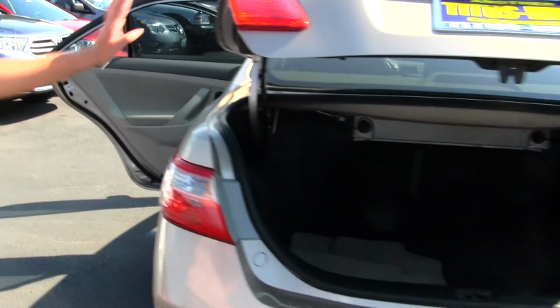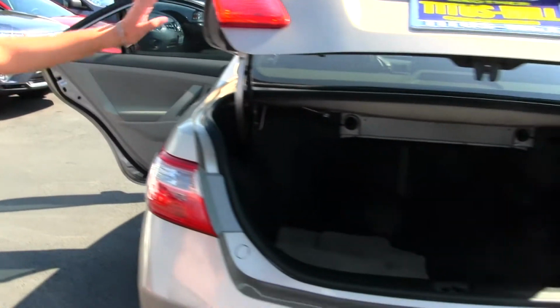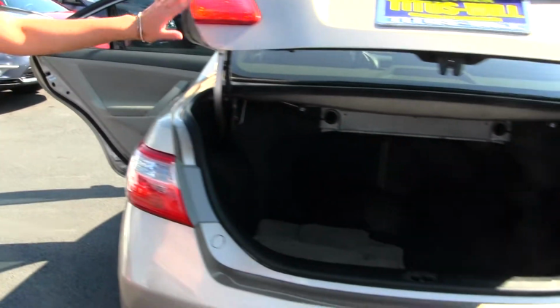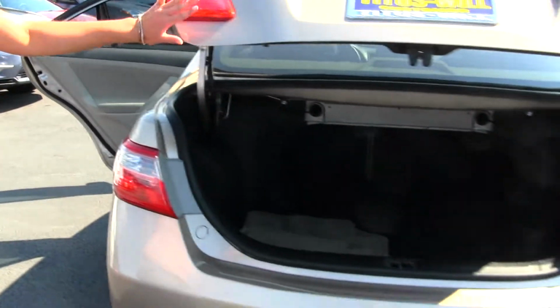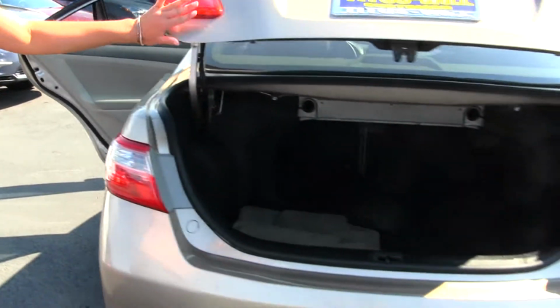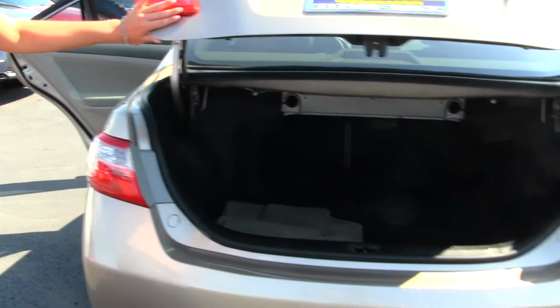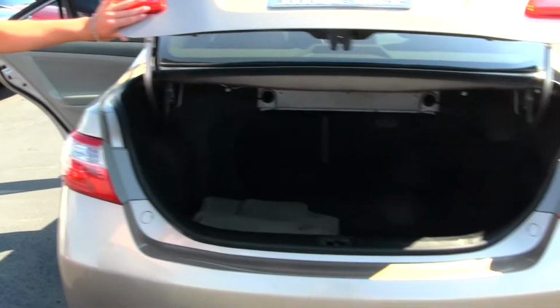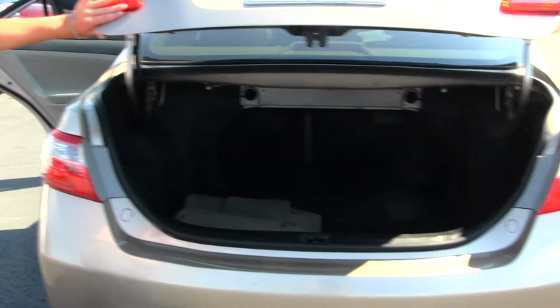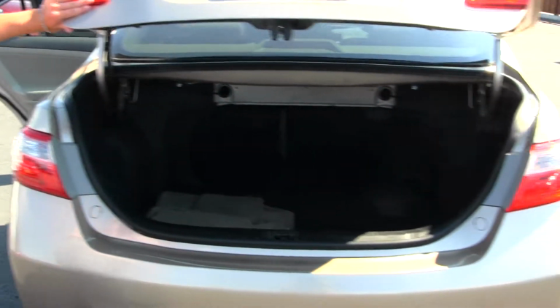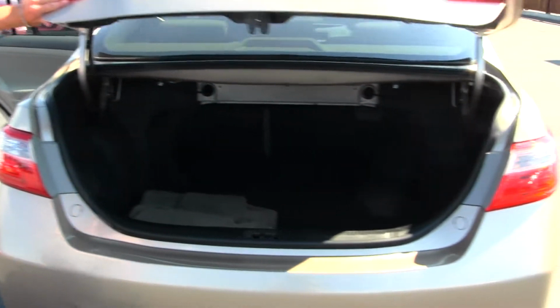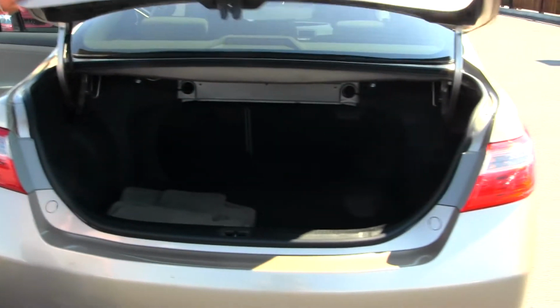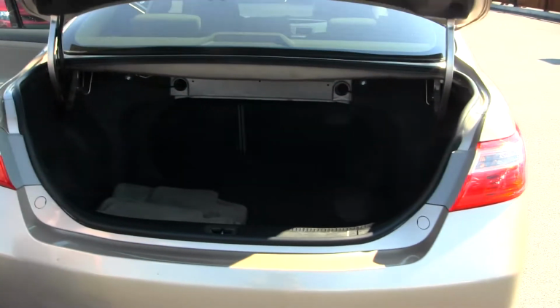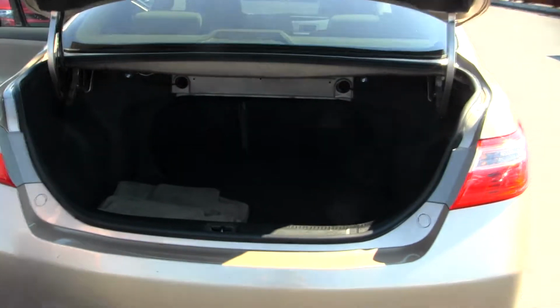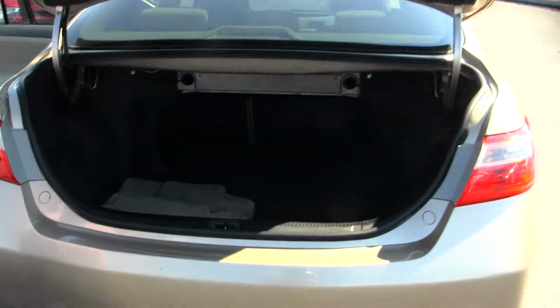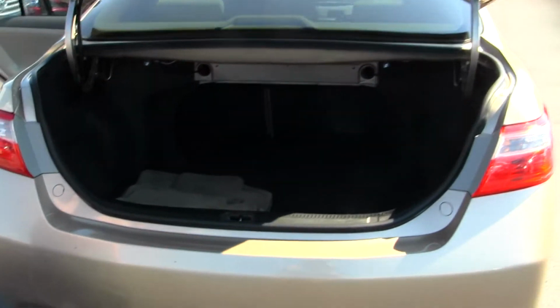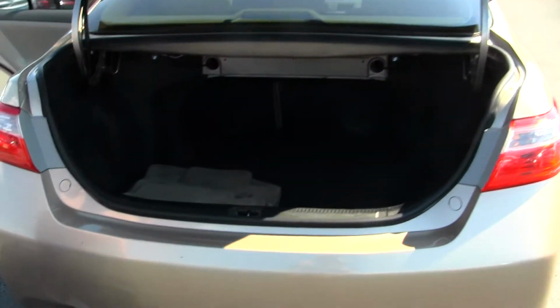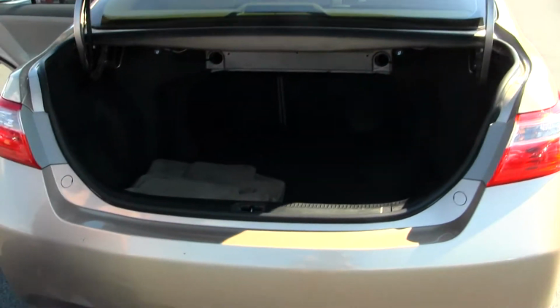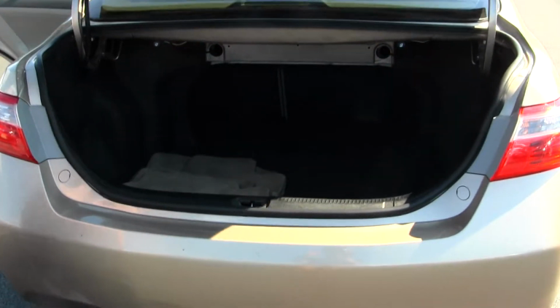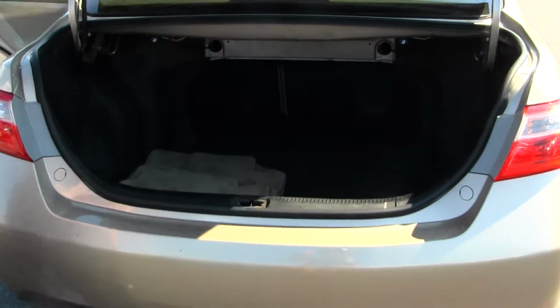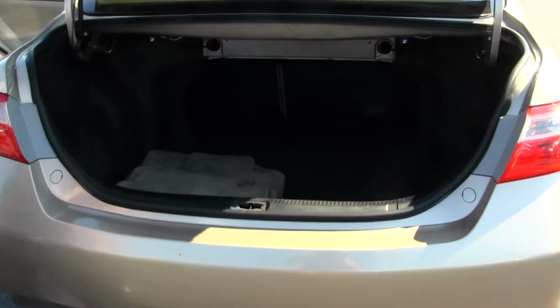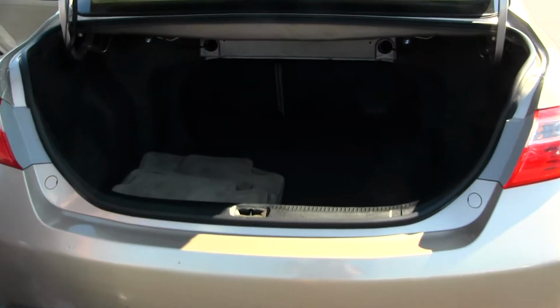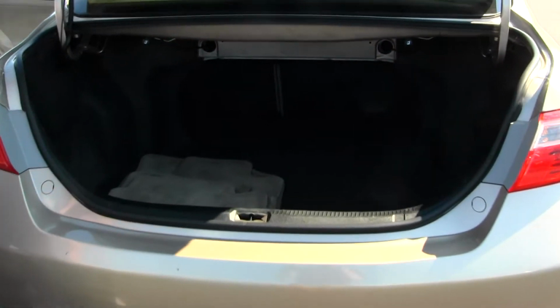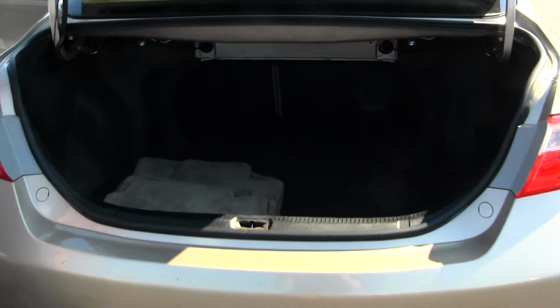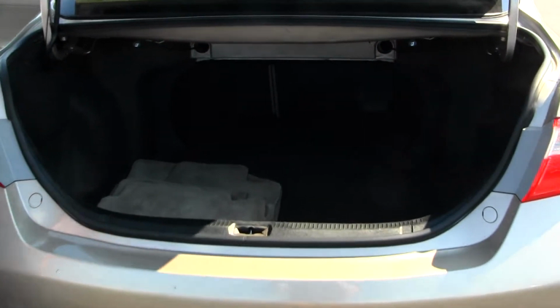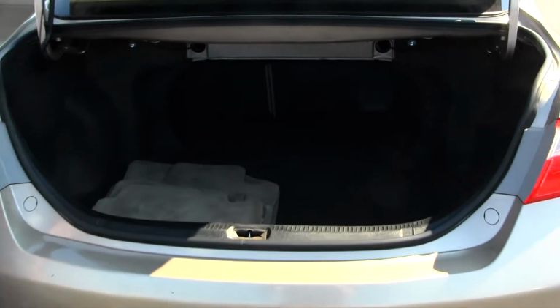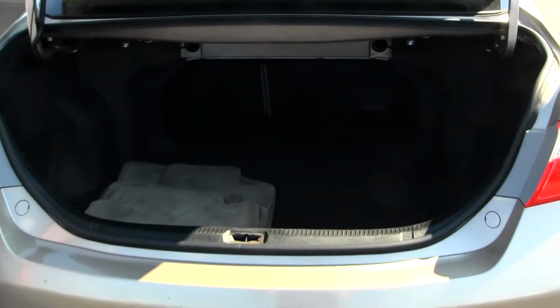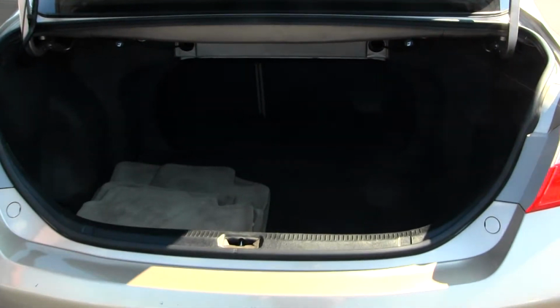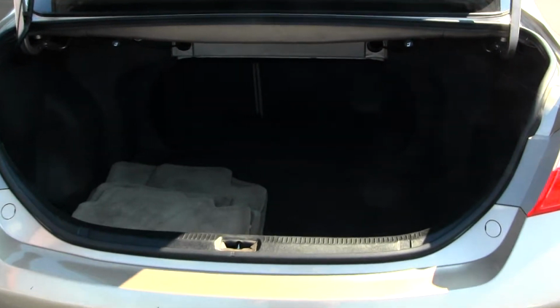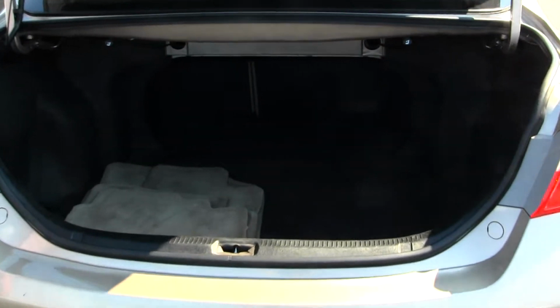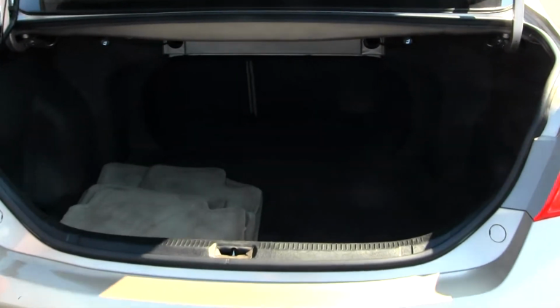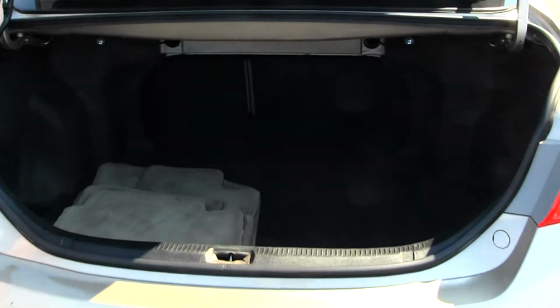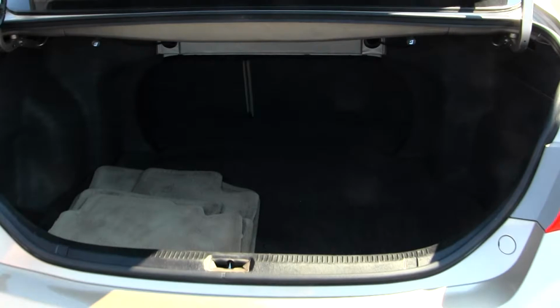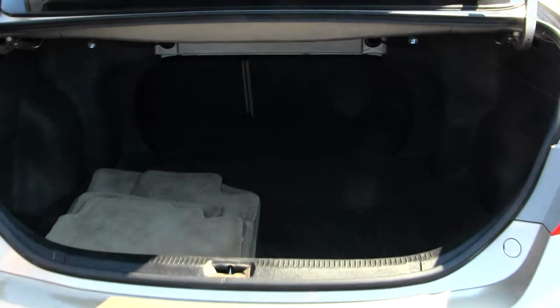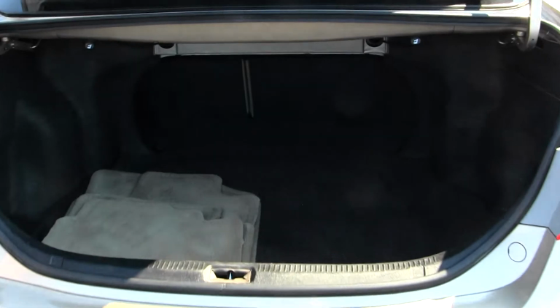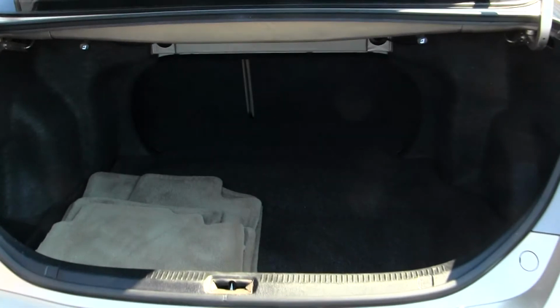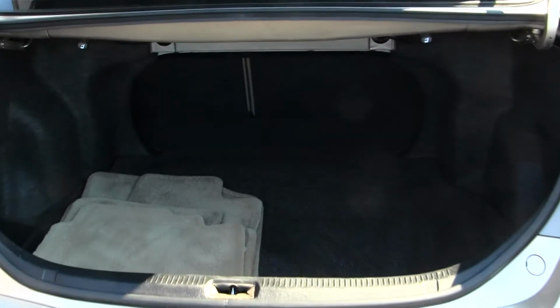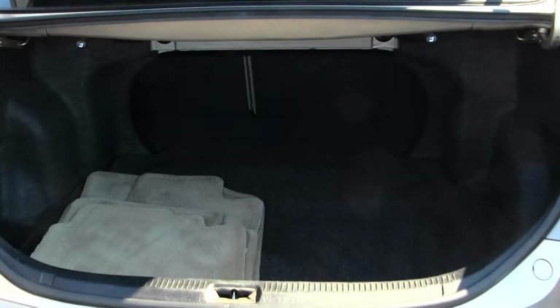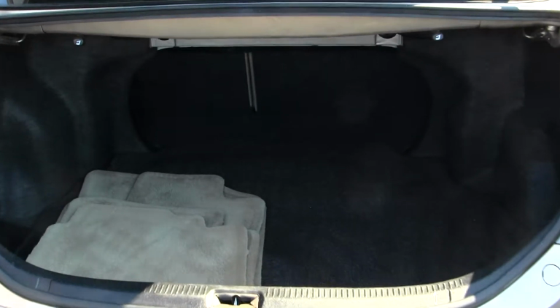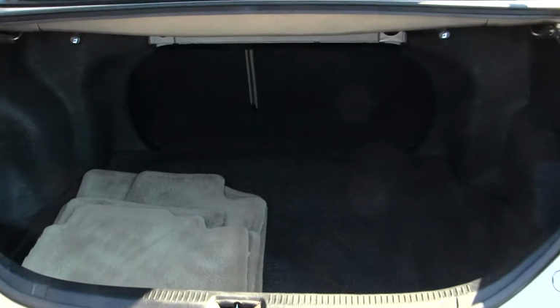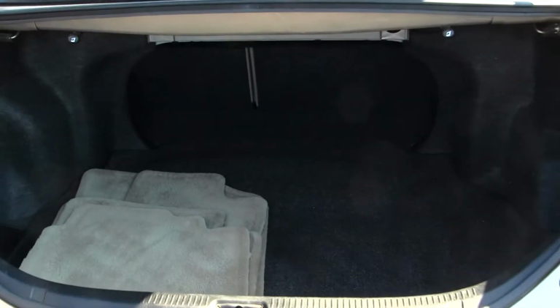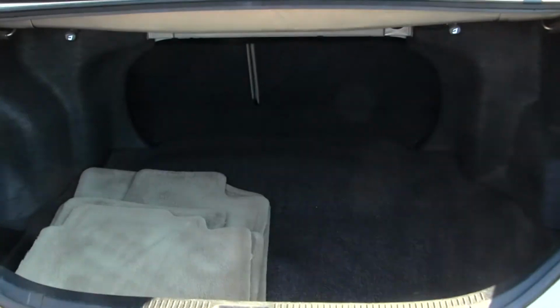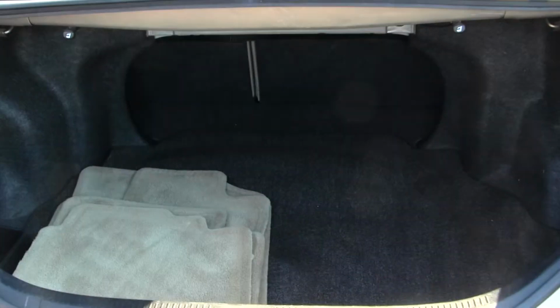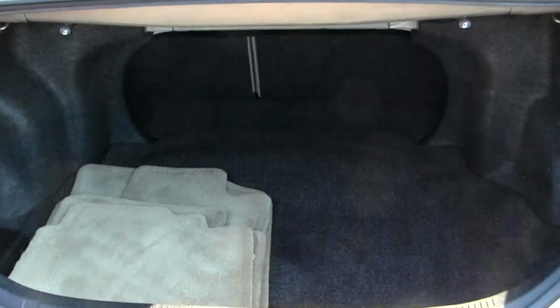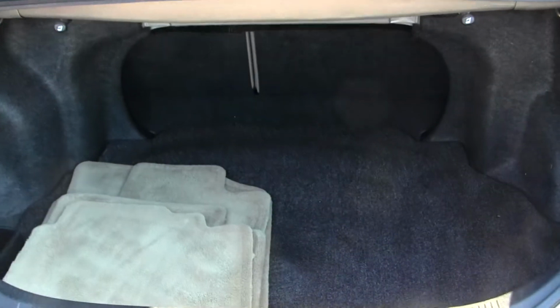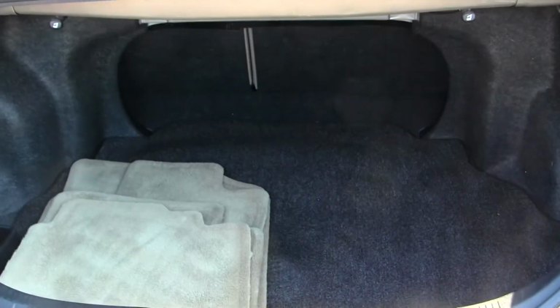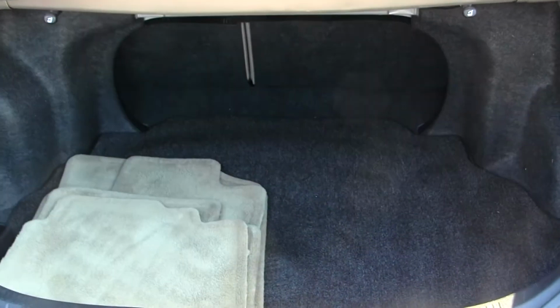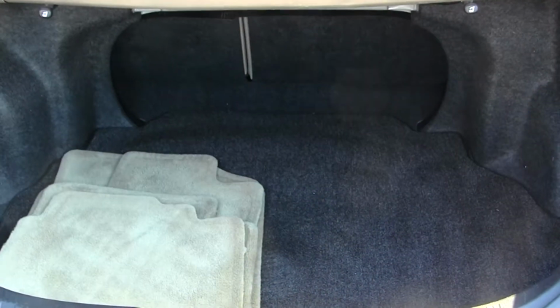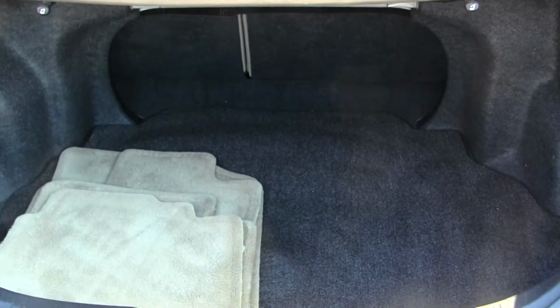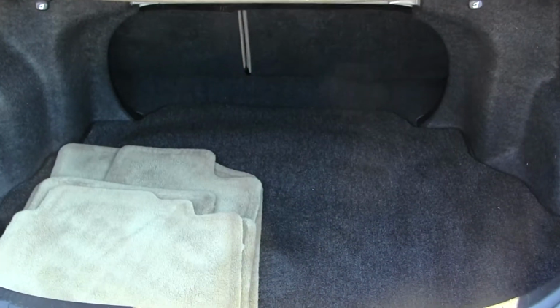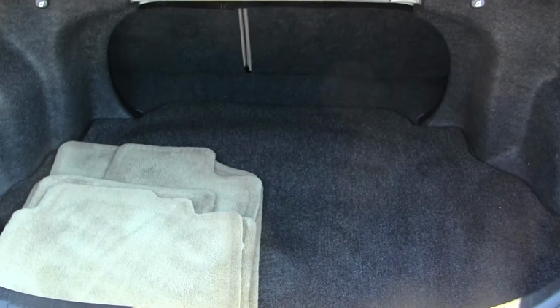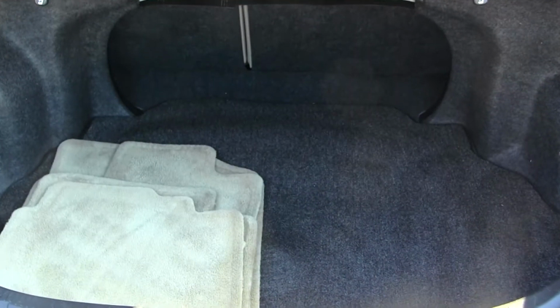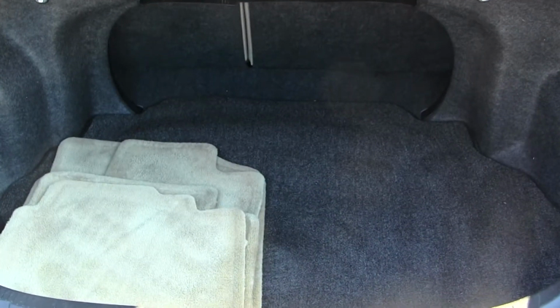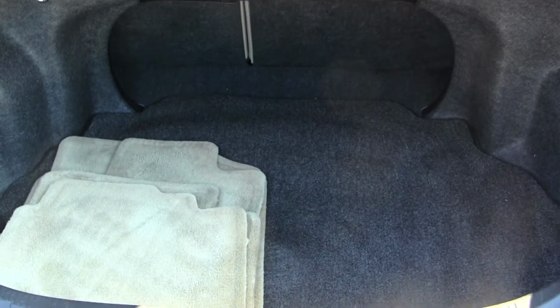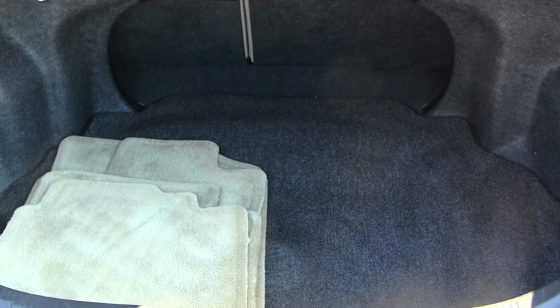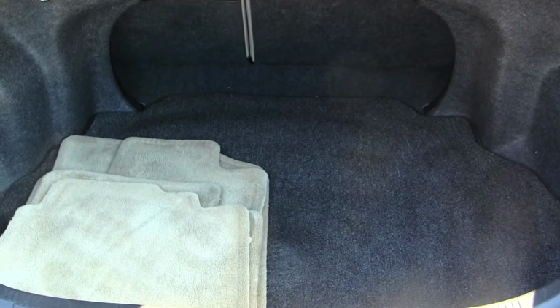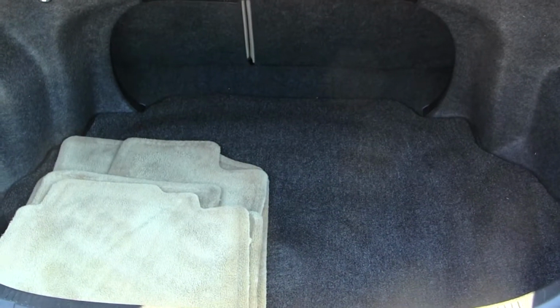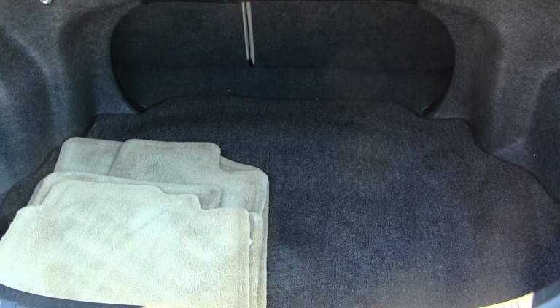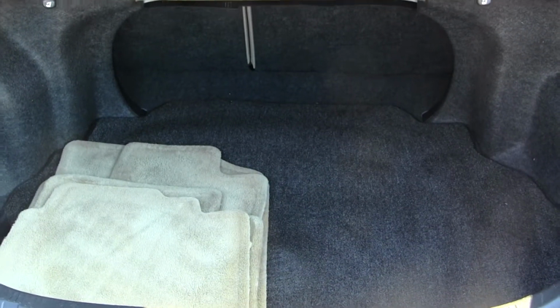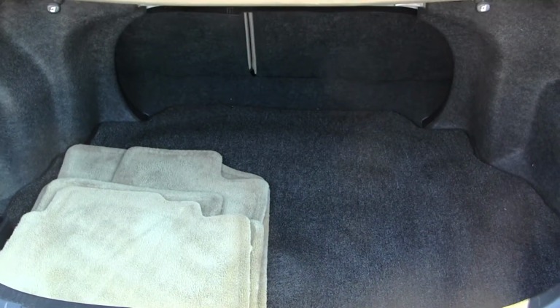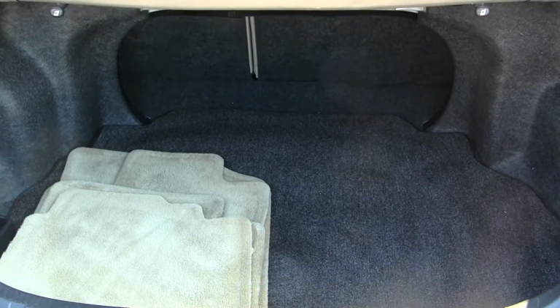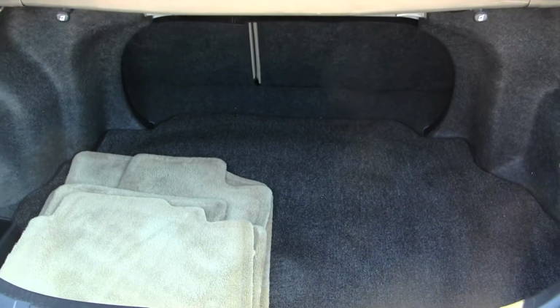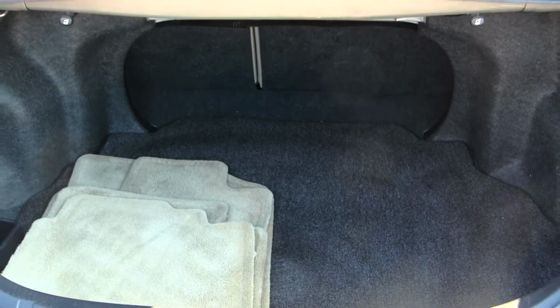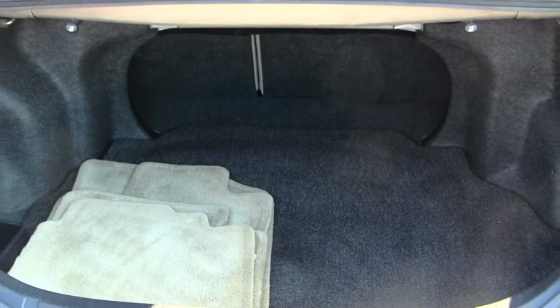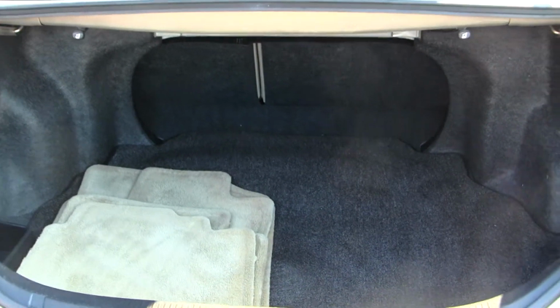You have tons of space in your cargo area, and it's very easy to fold those seats down for any extra space that you may need.